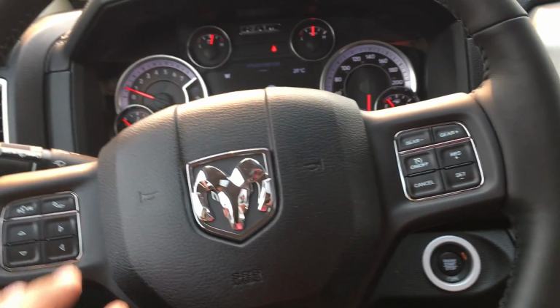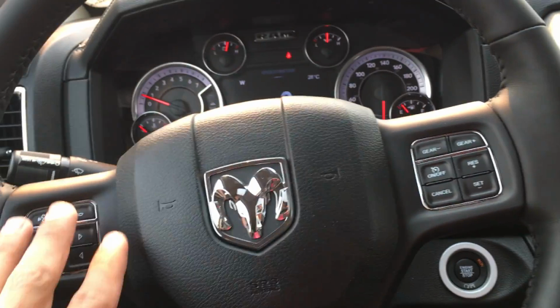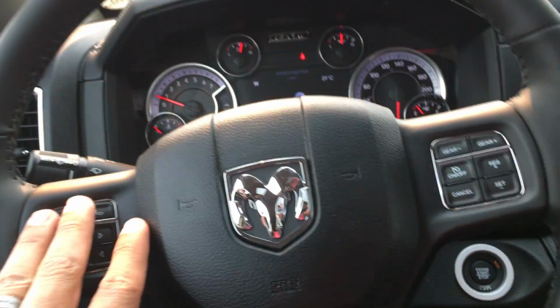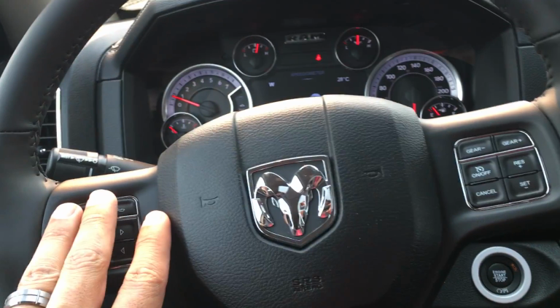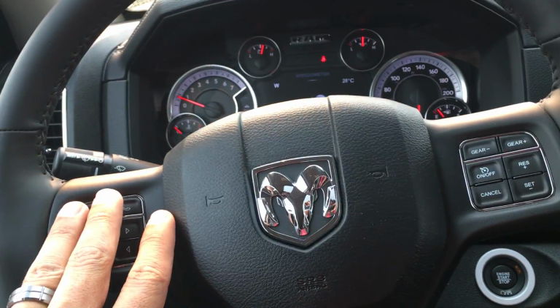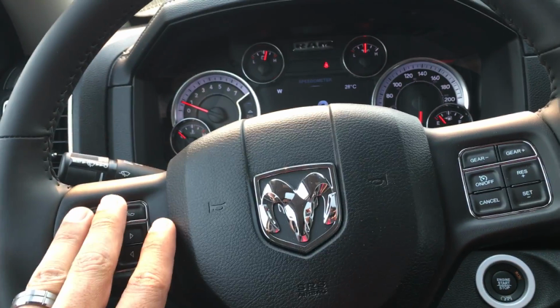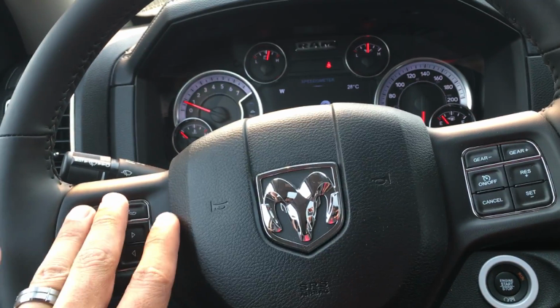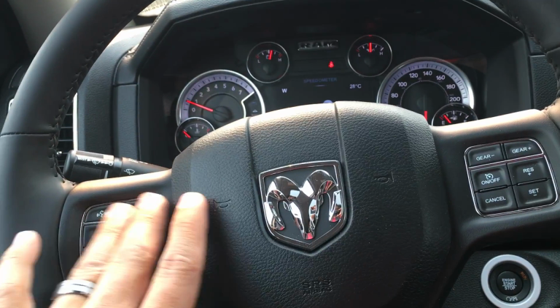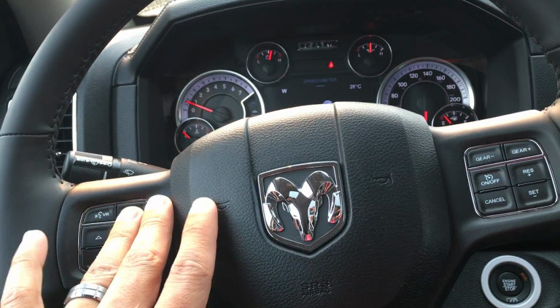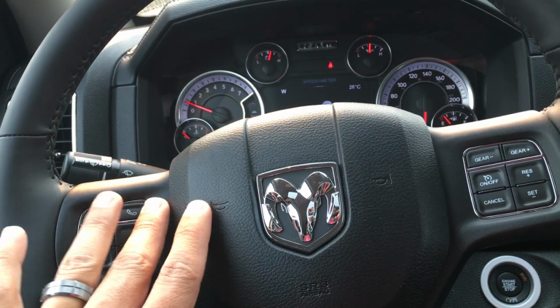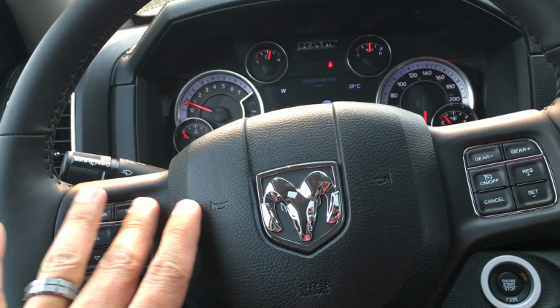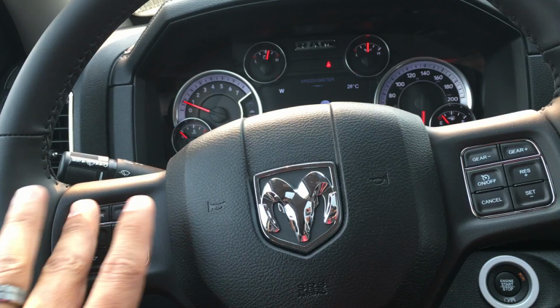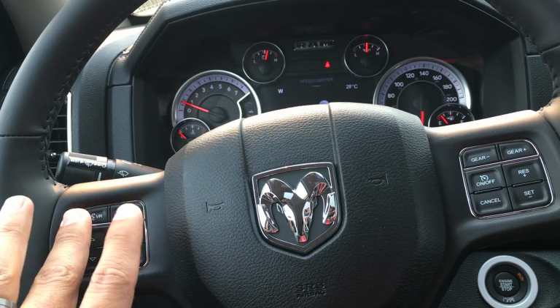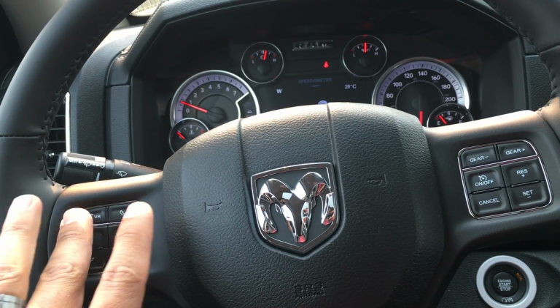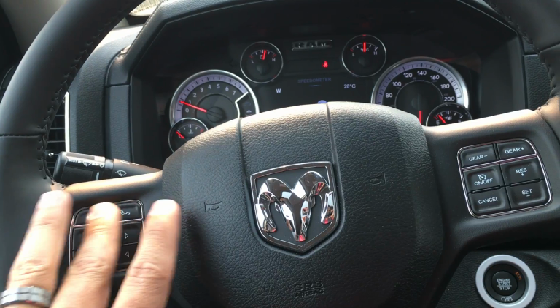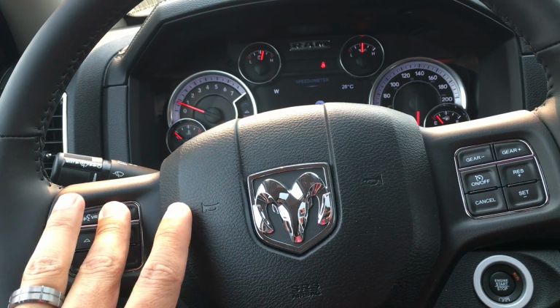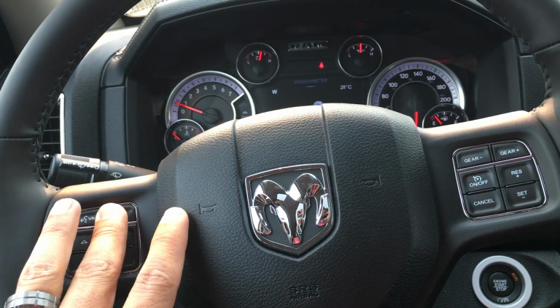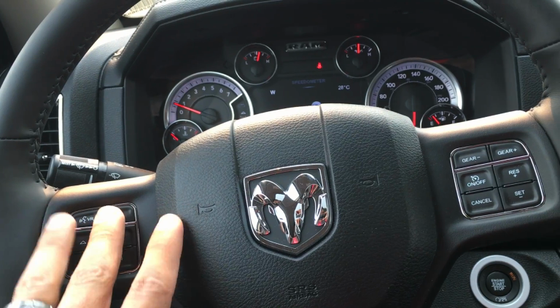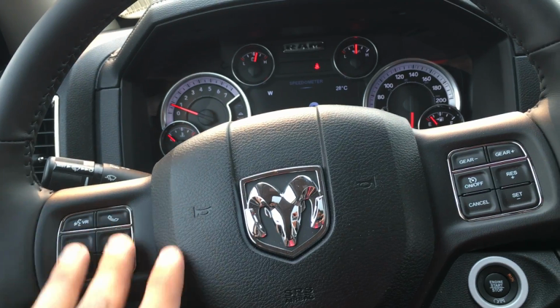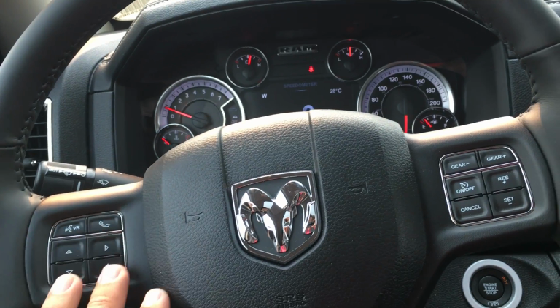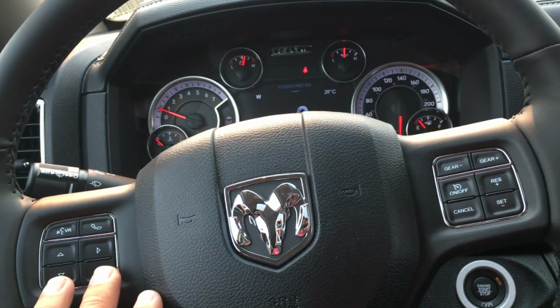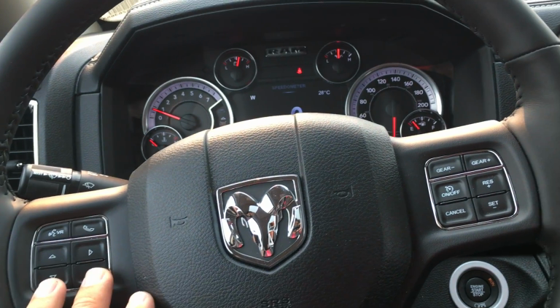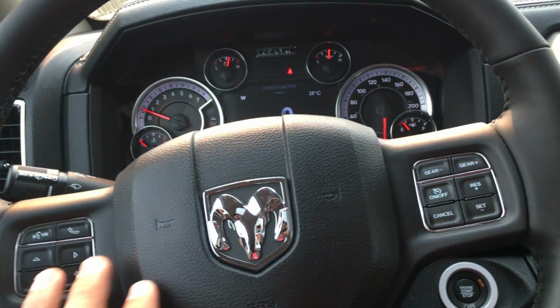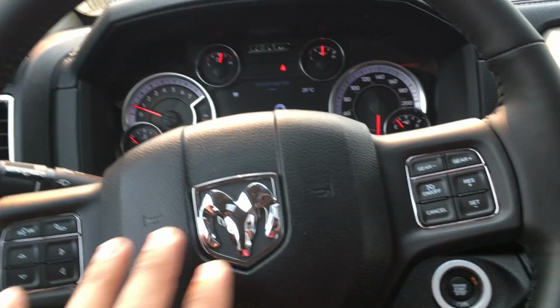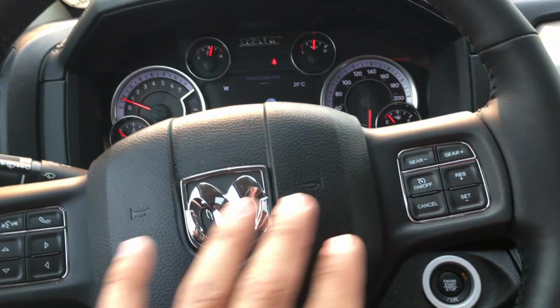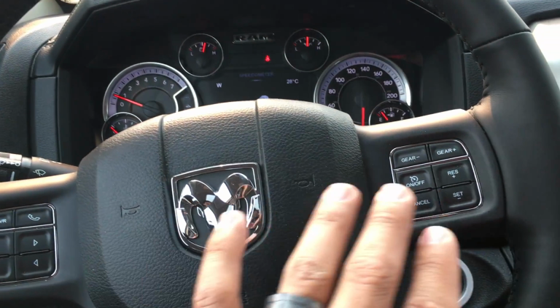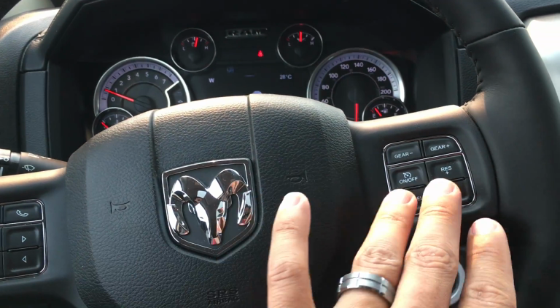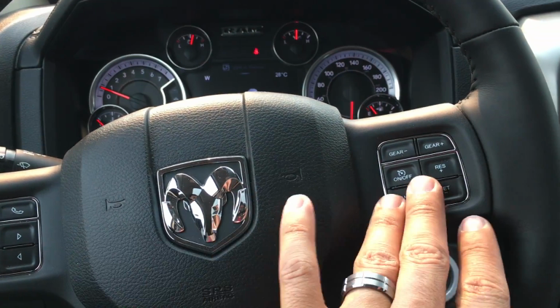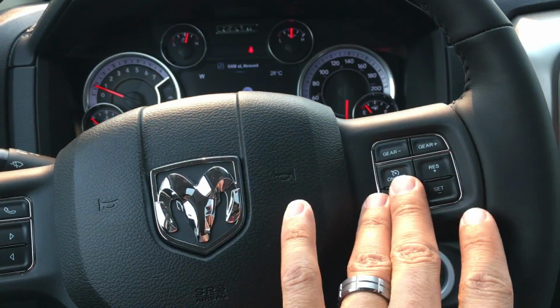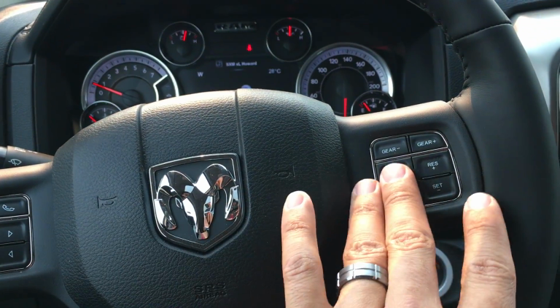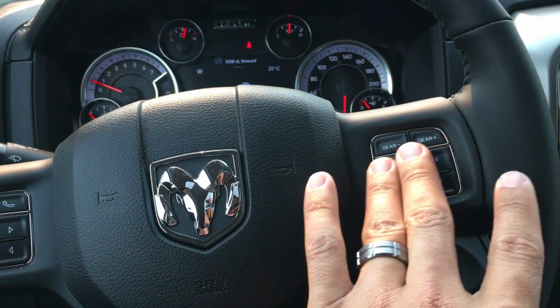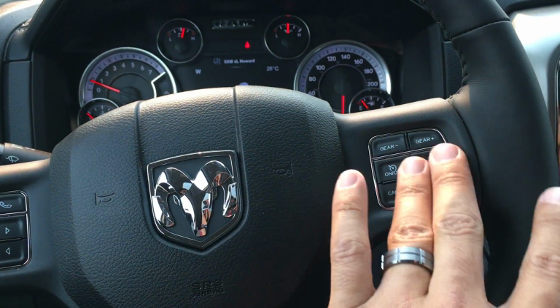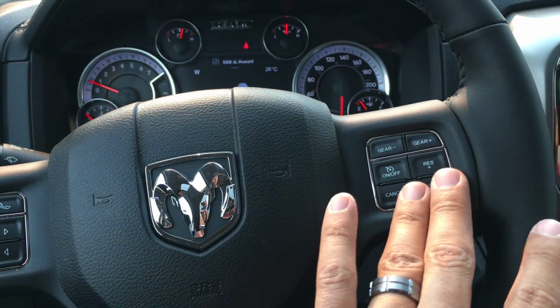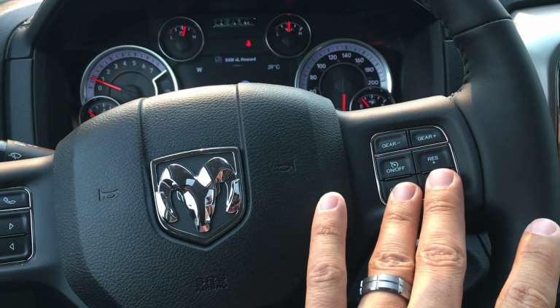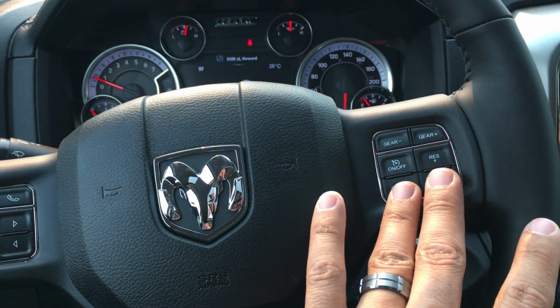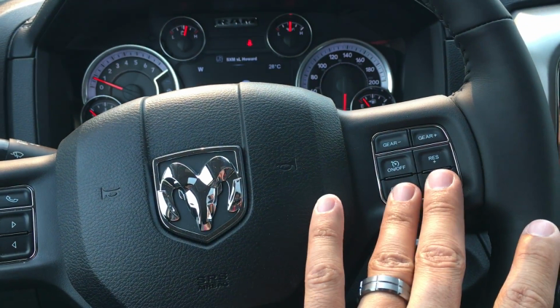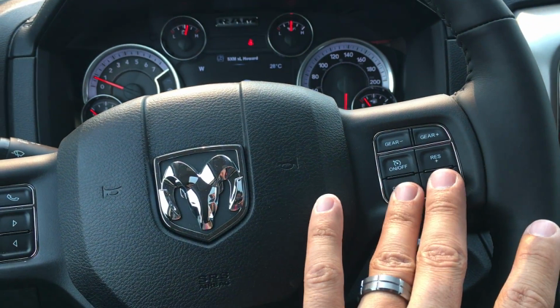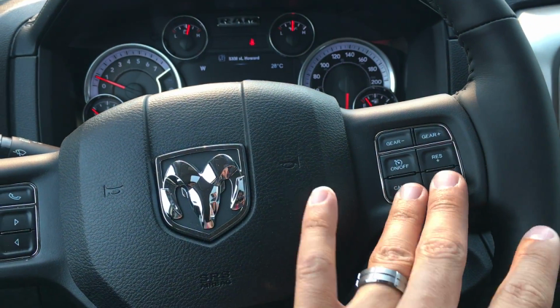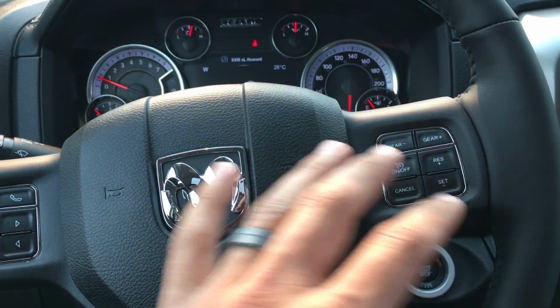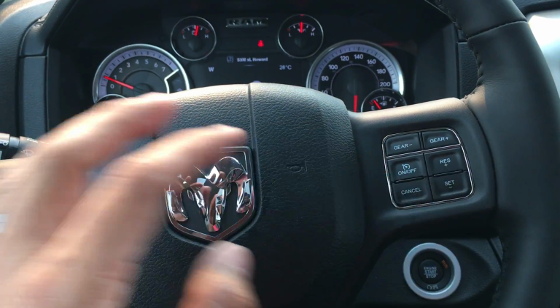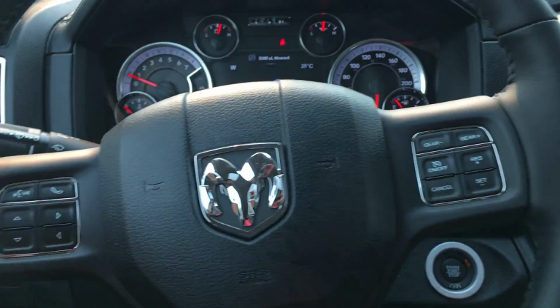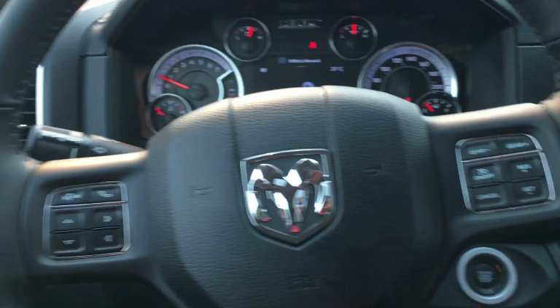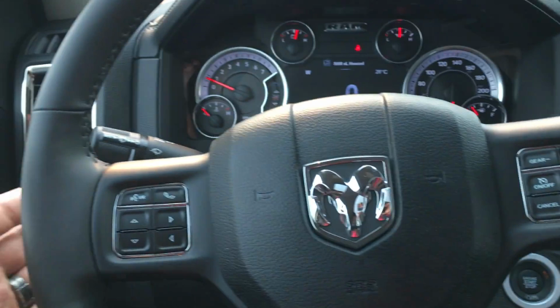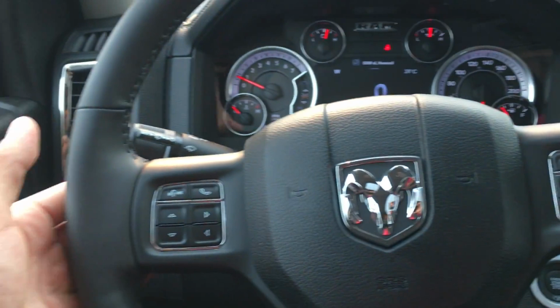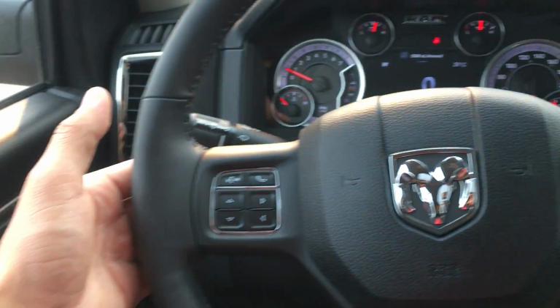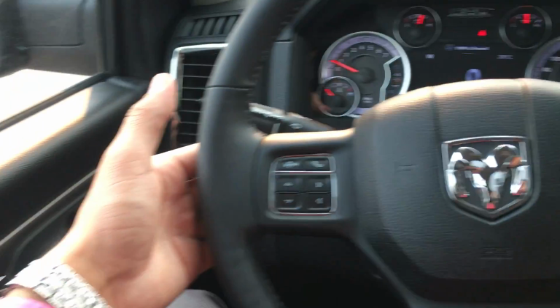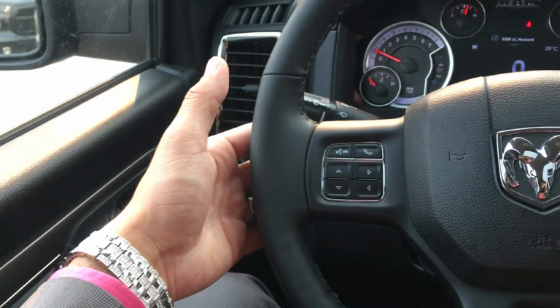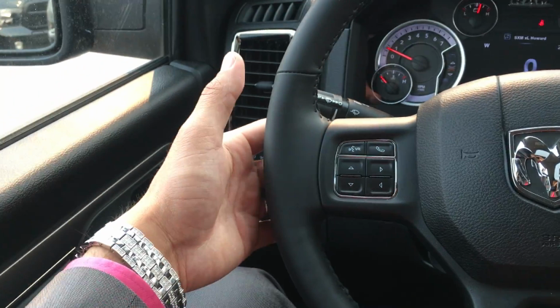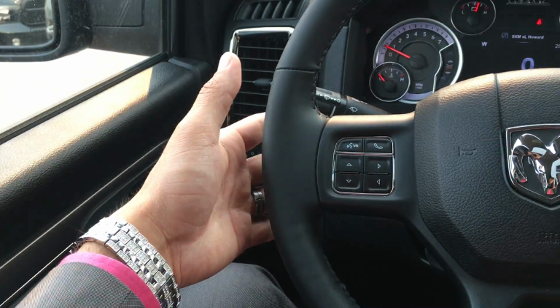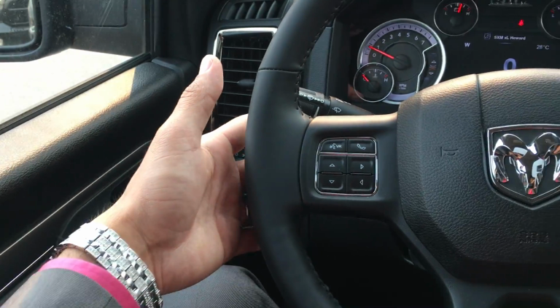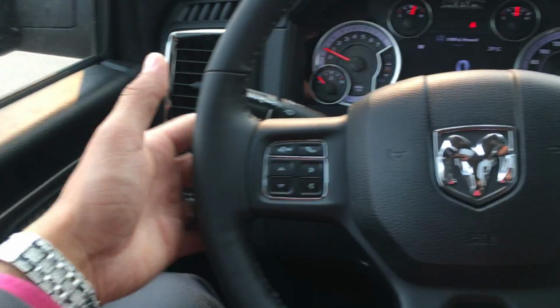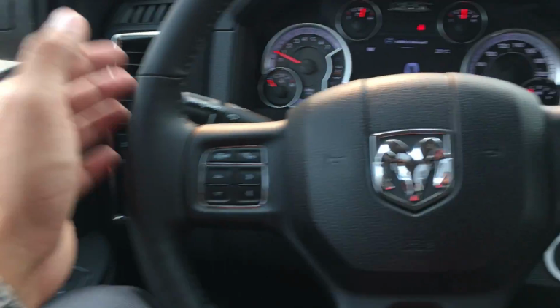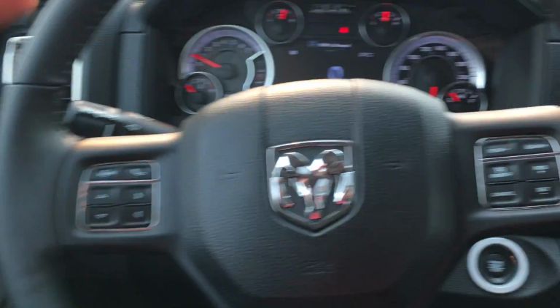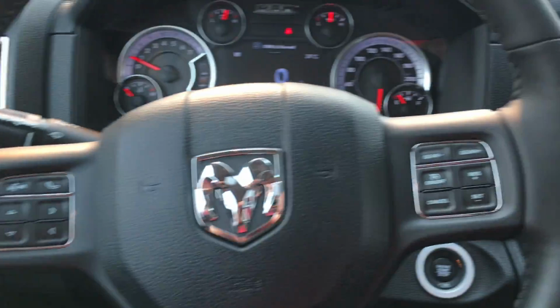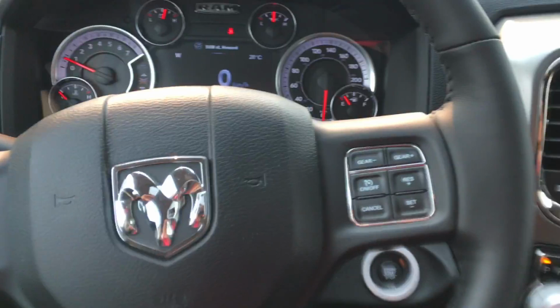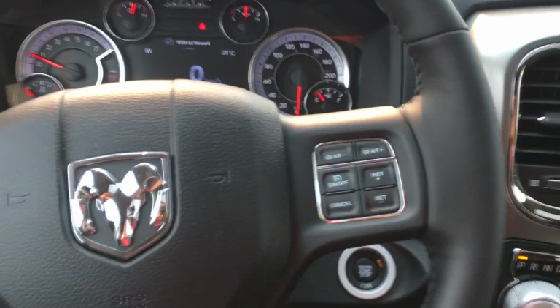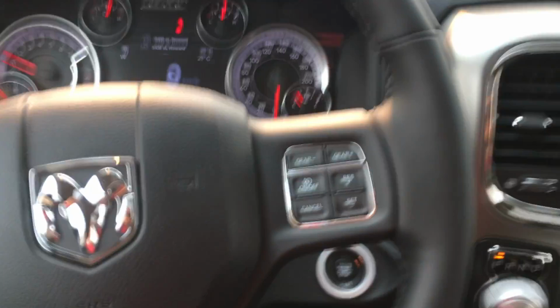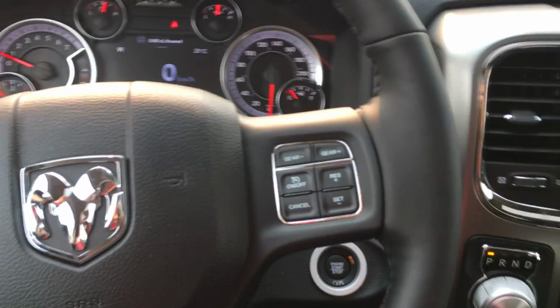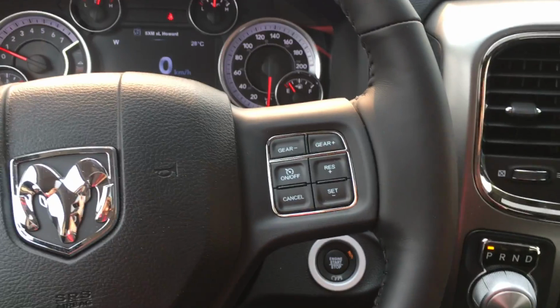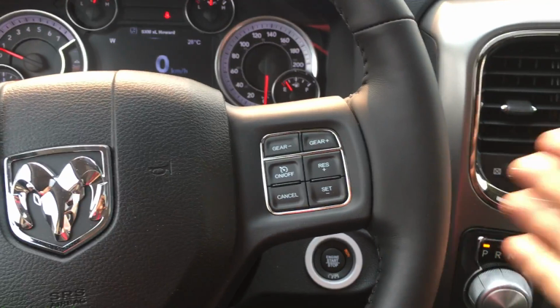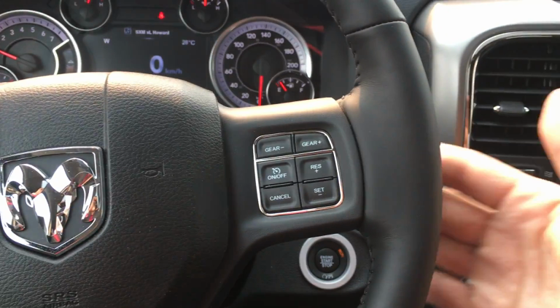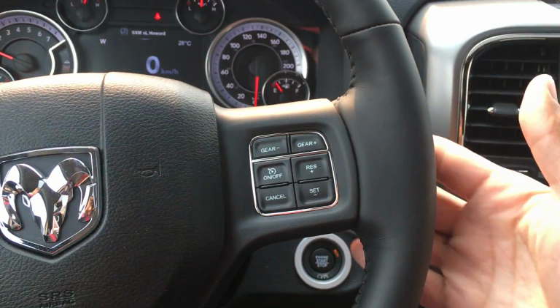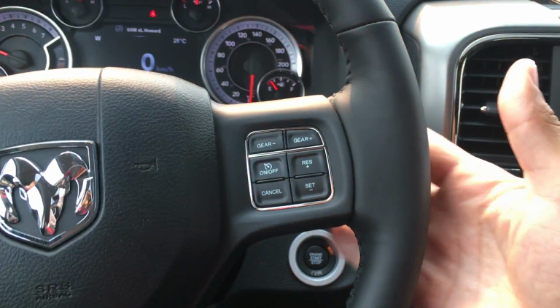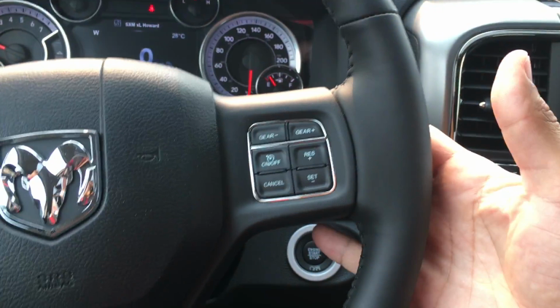Your voice command and Bluetooth are built into the steering wheel, and your cruise control is on this side. Audio controls are on the back of each side.